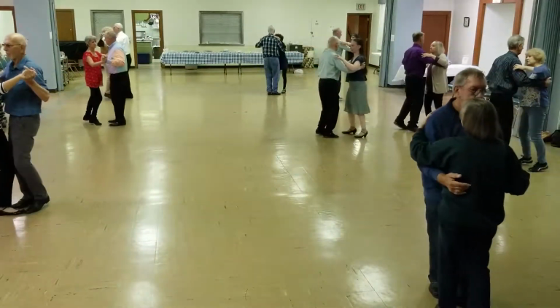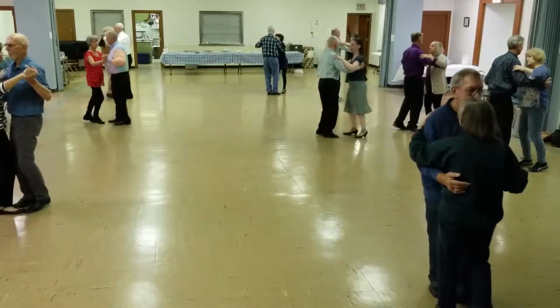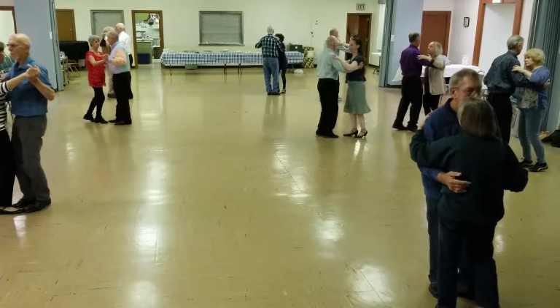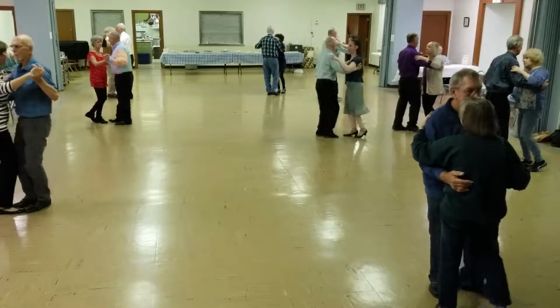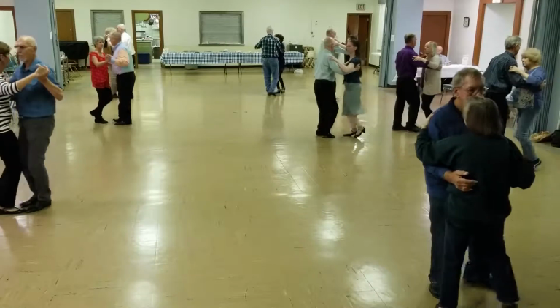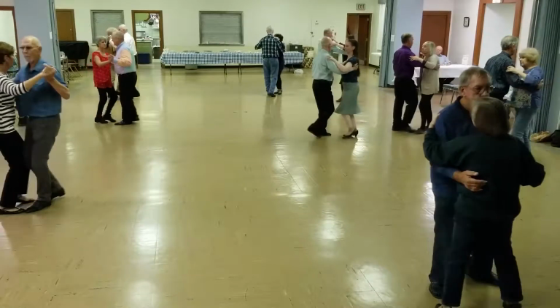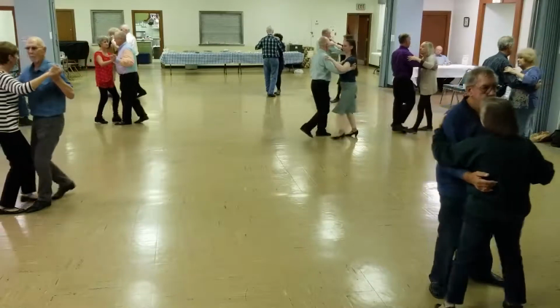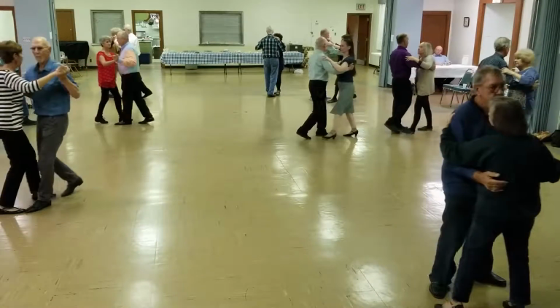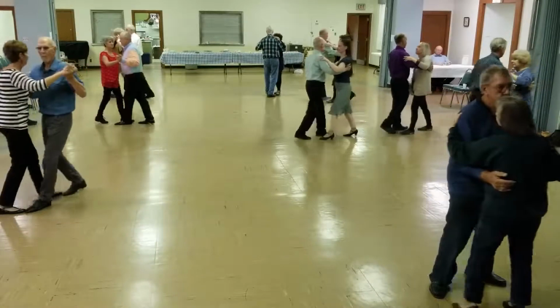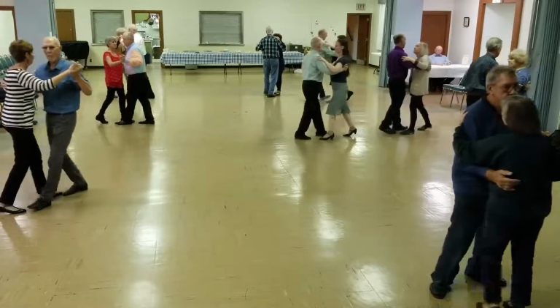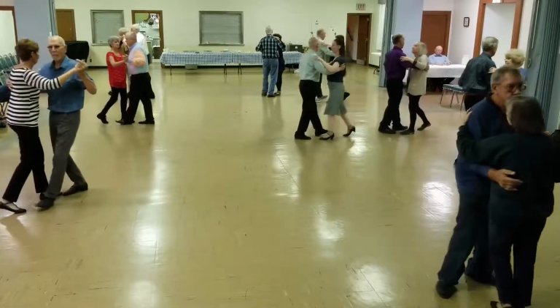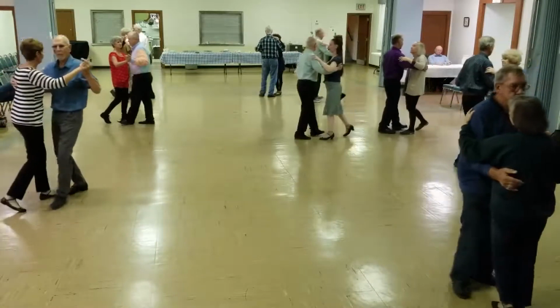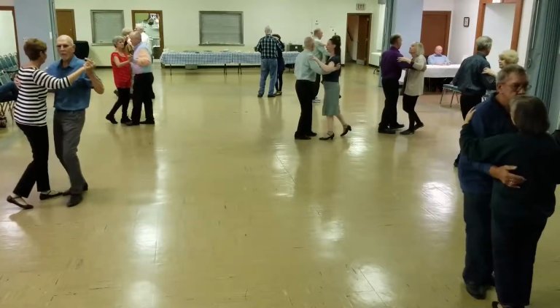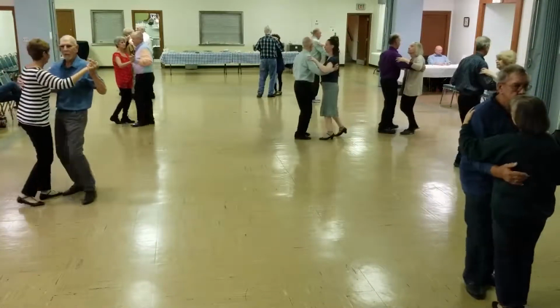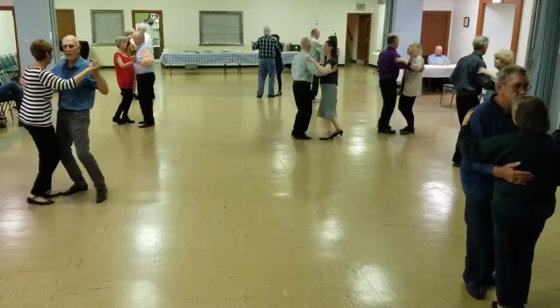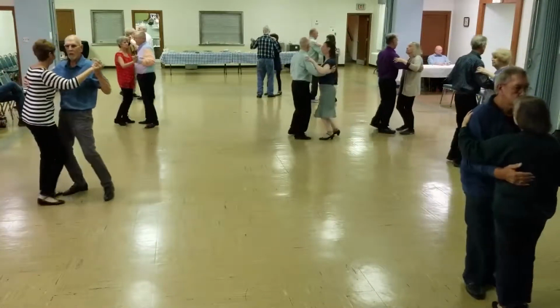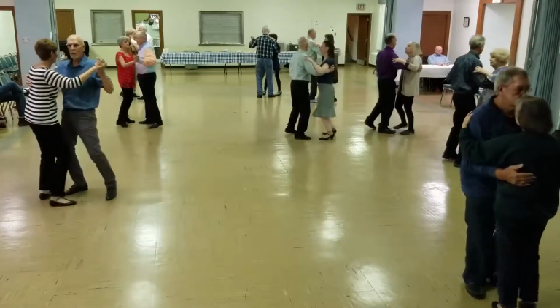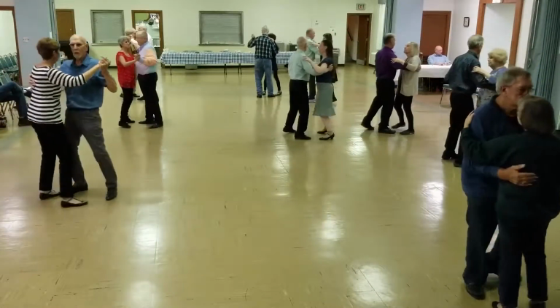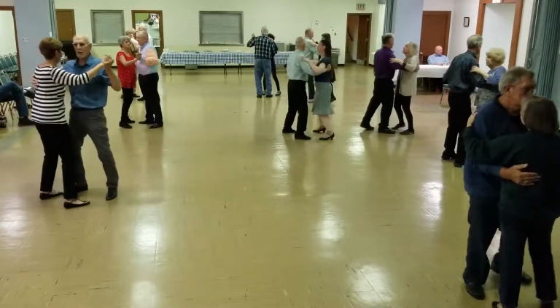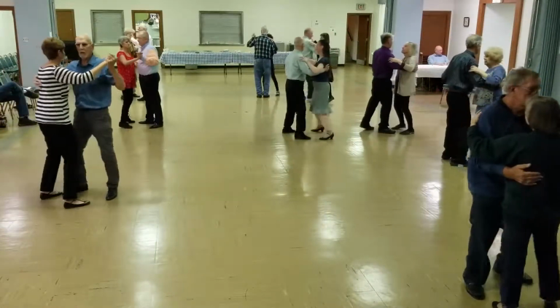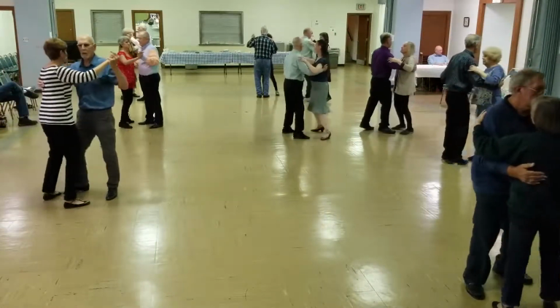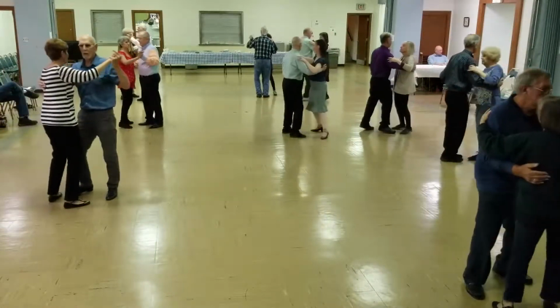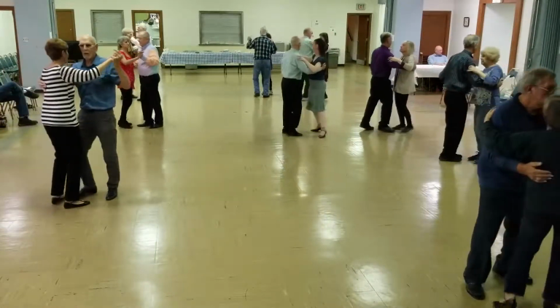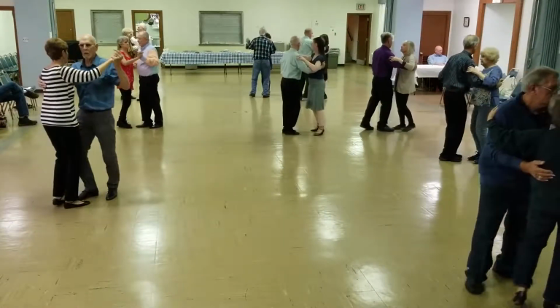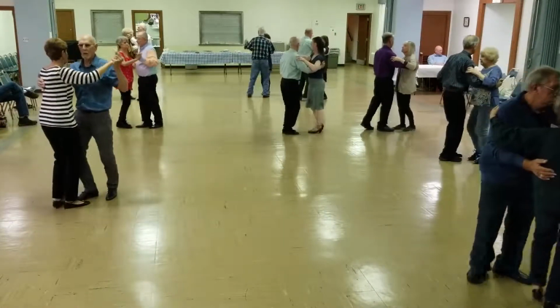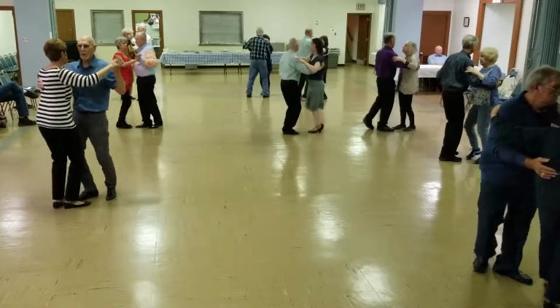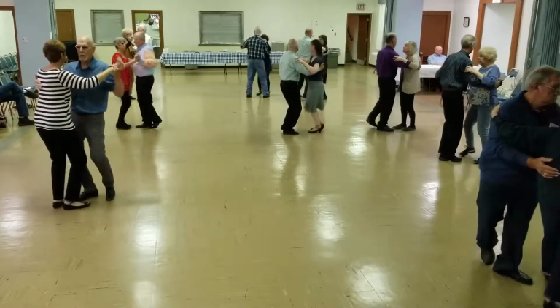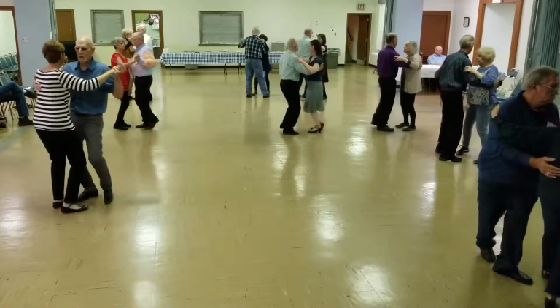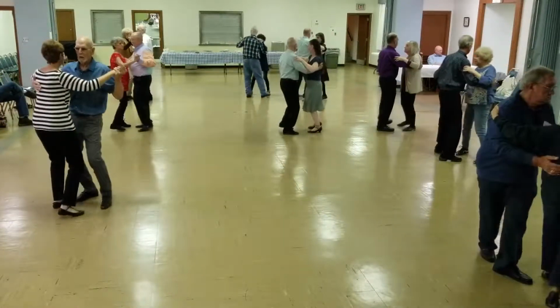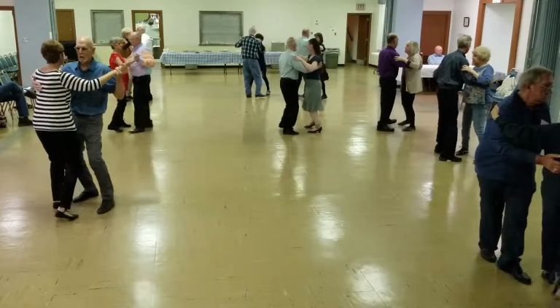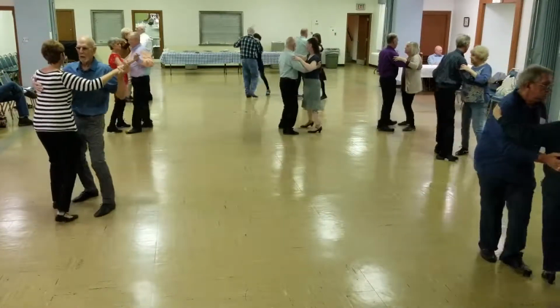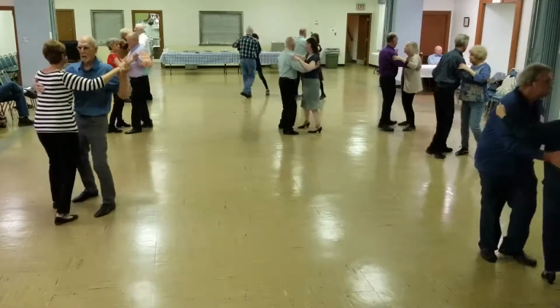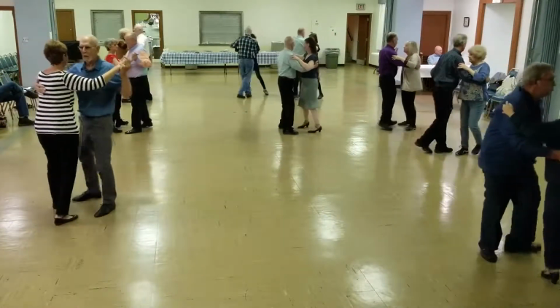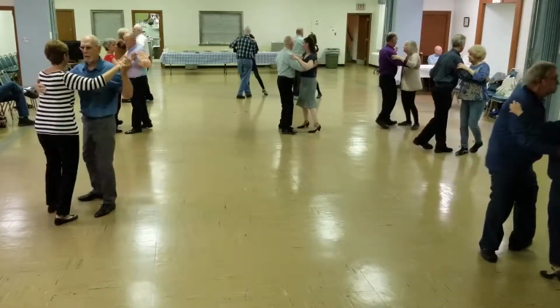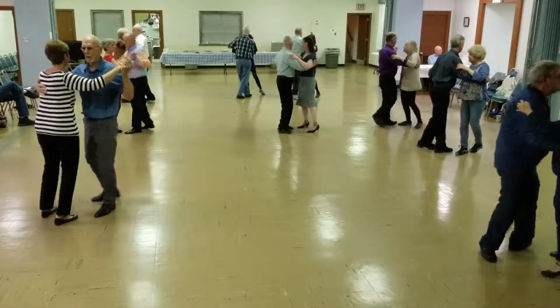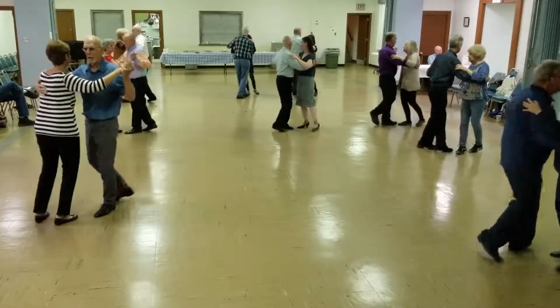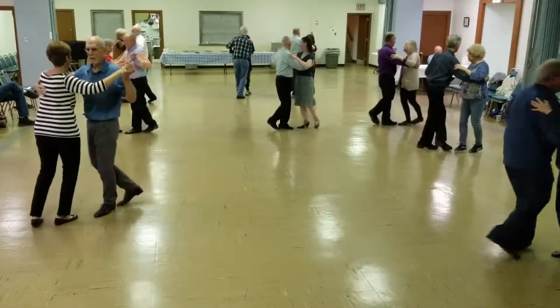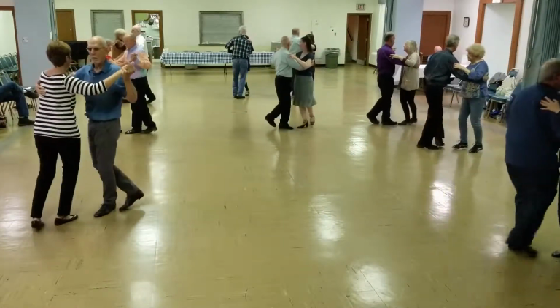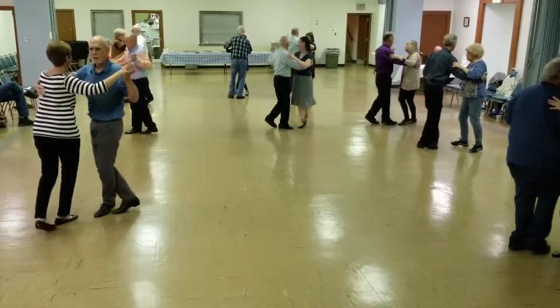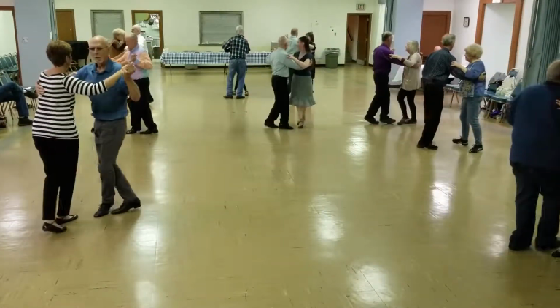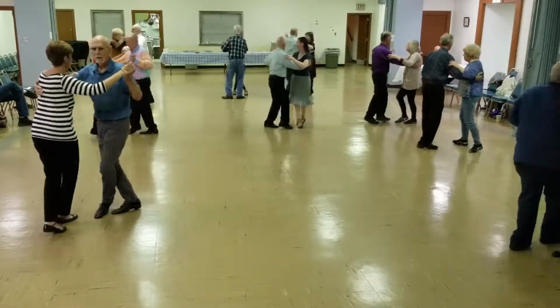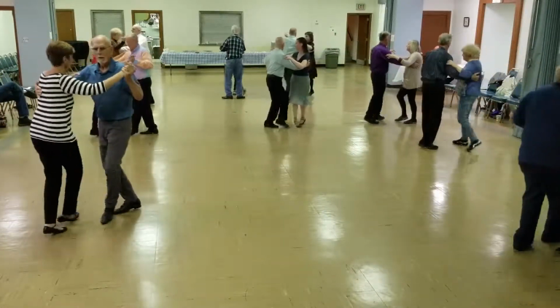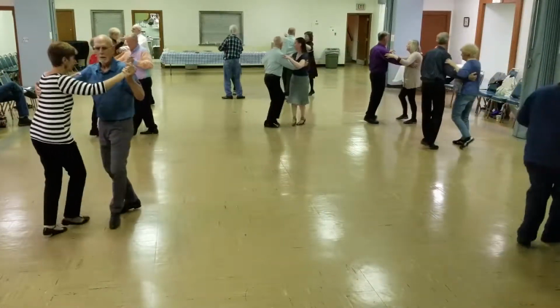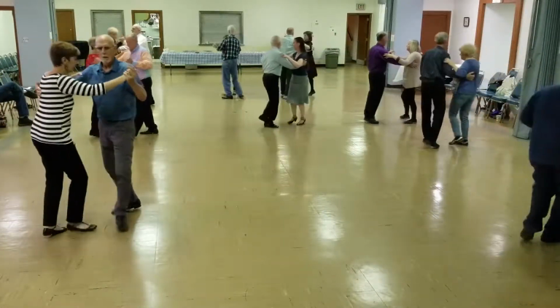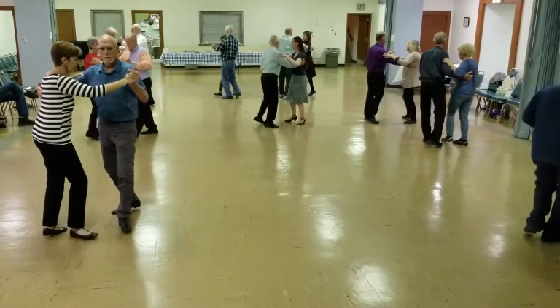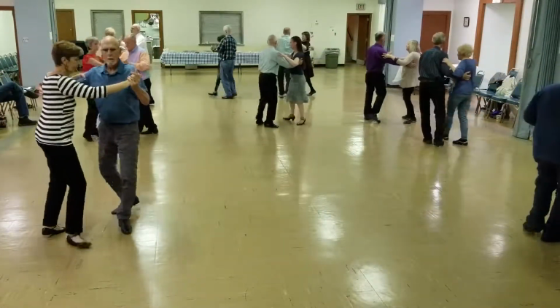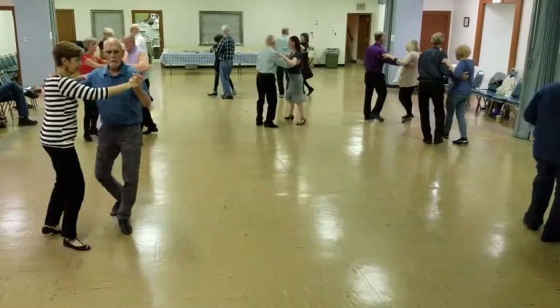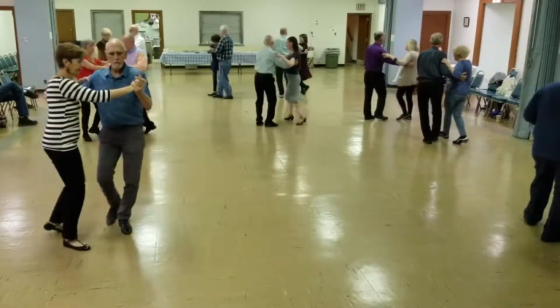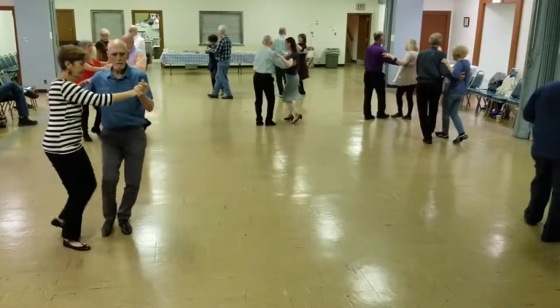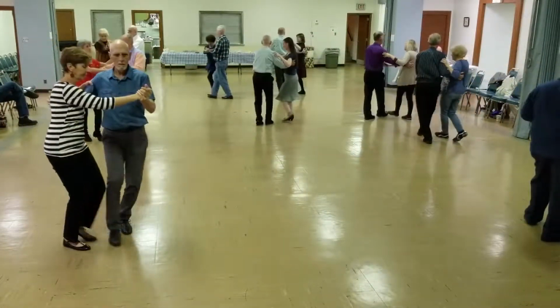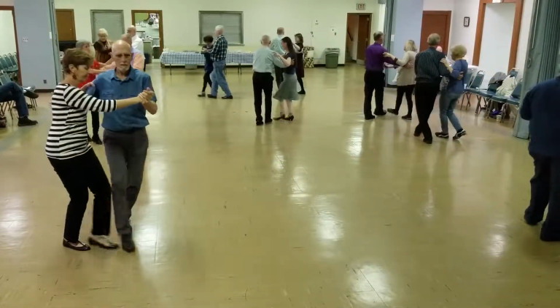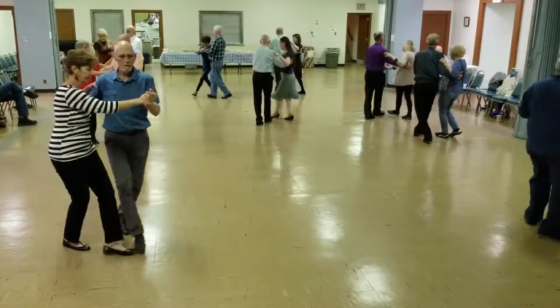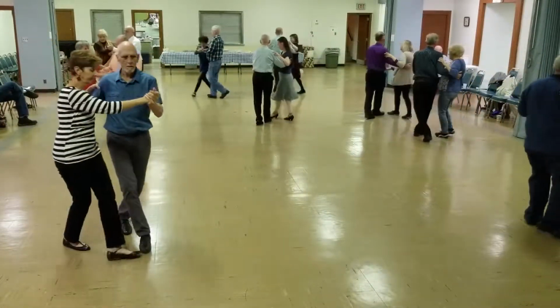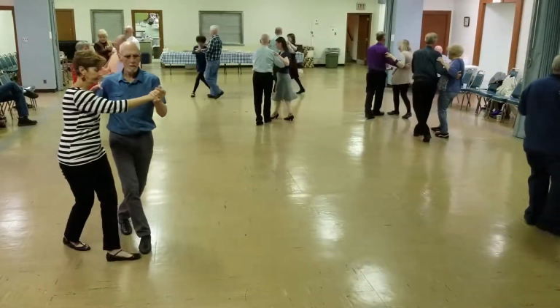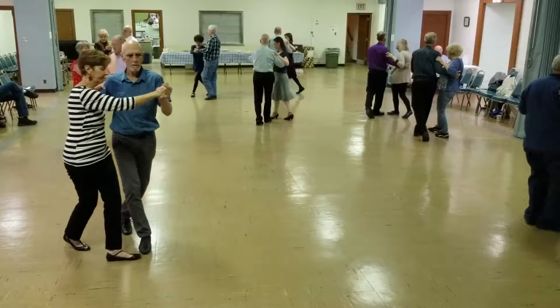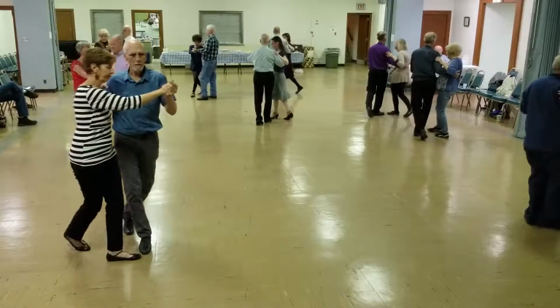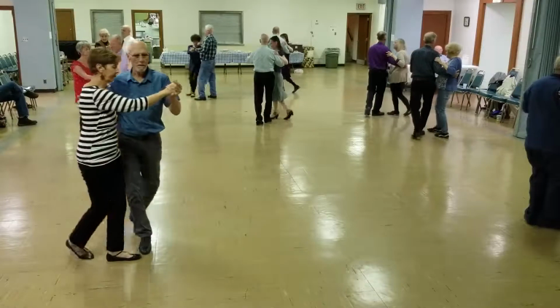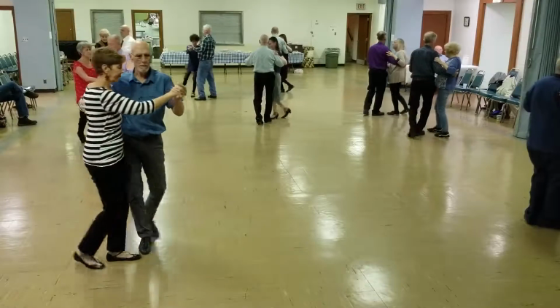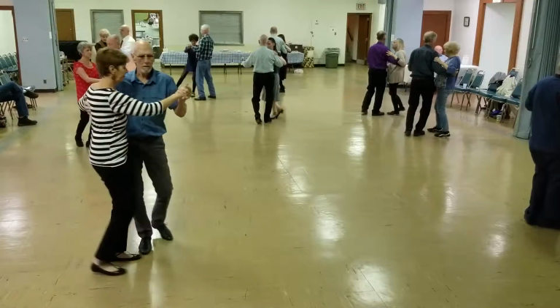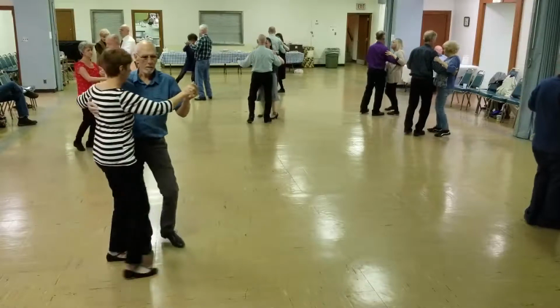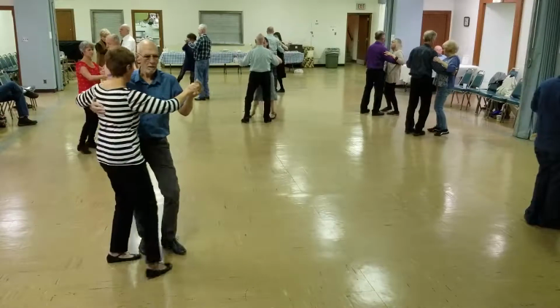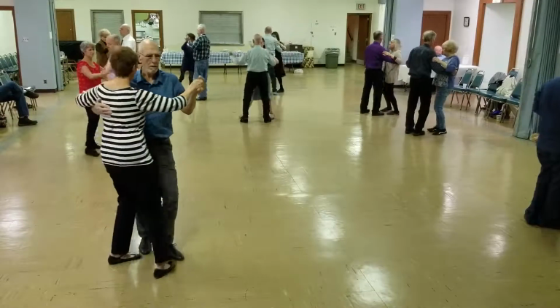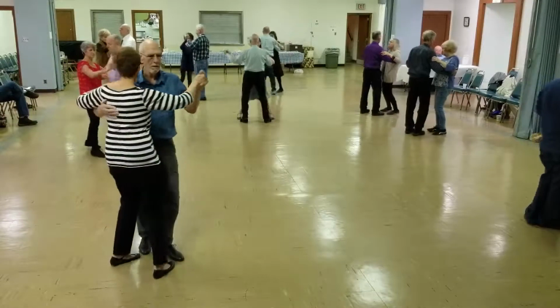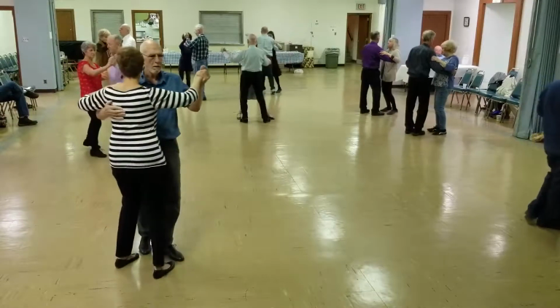Bind three, three, face closed, left turning, box.